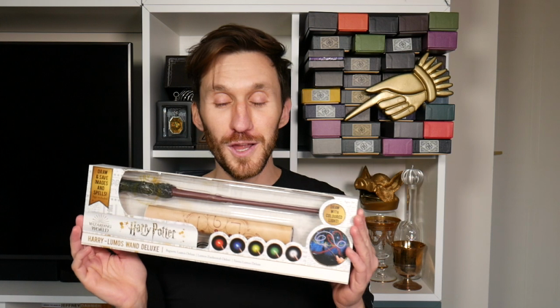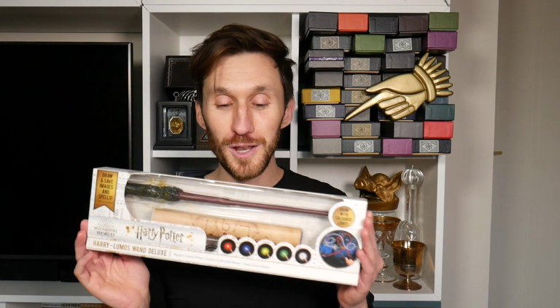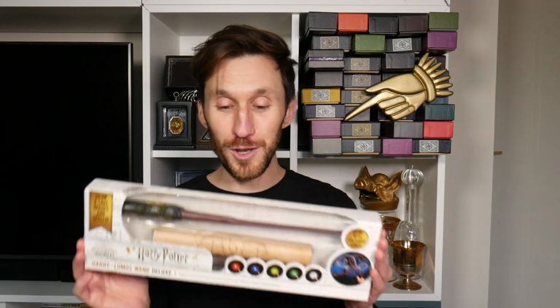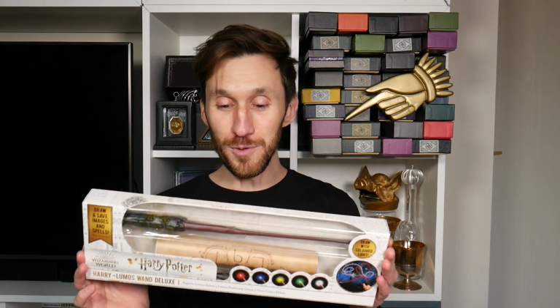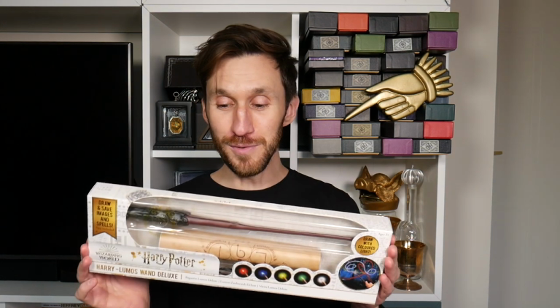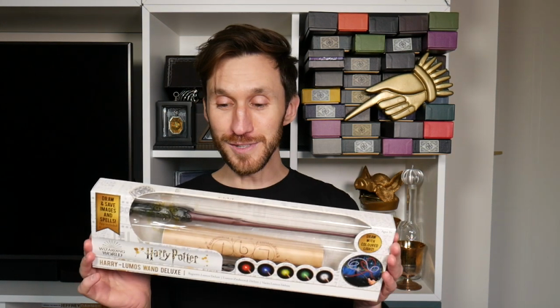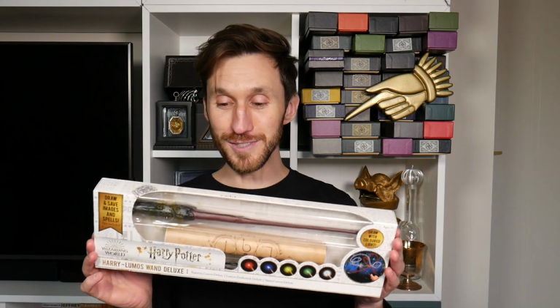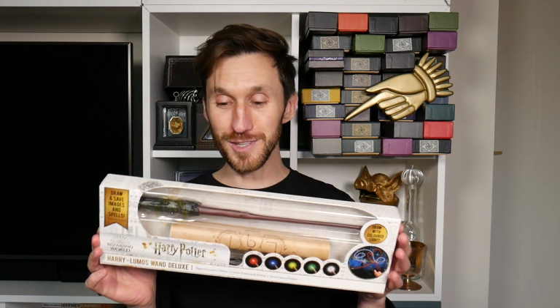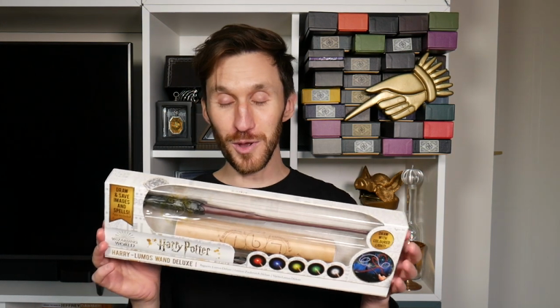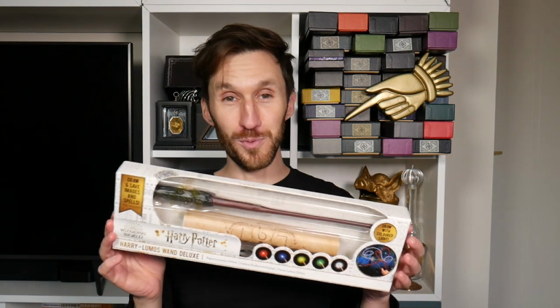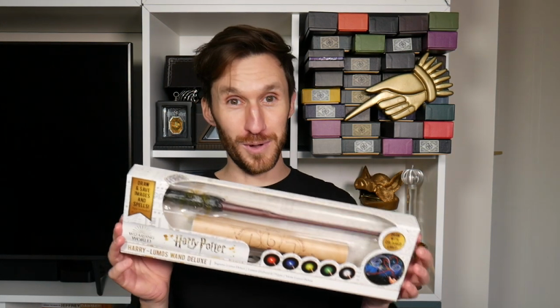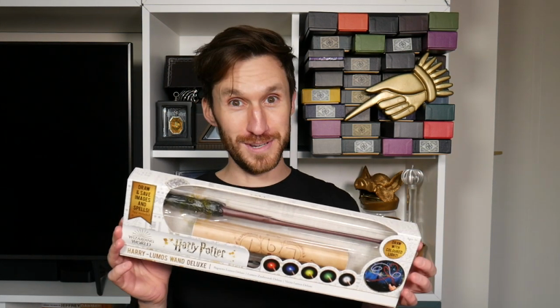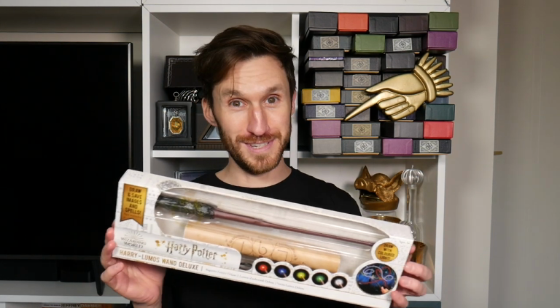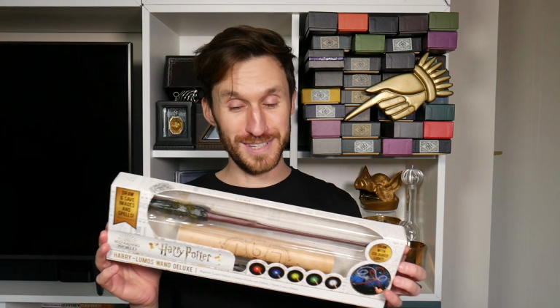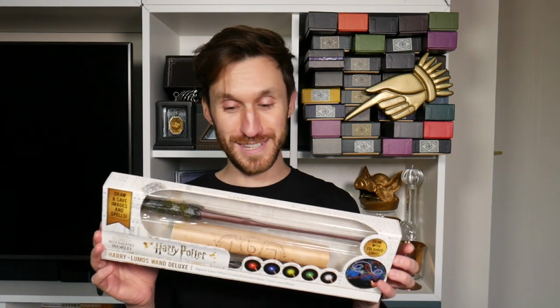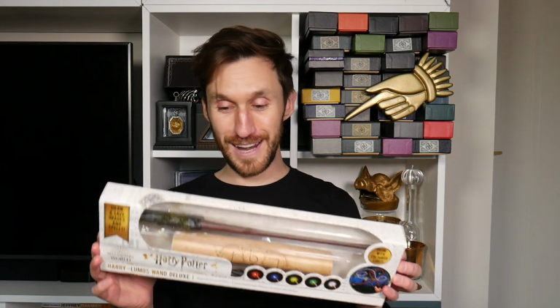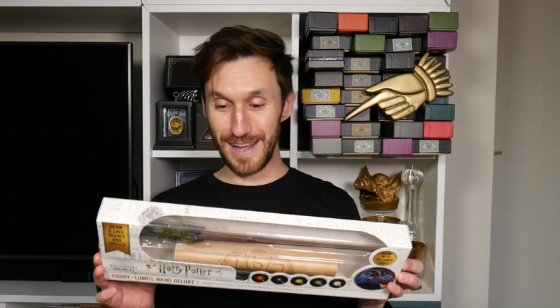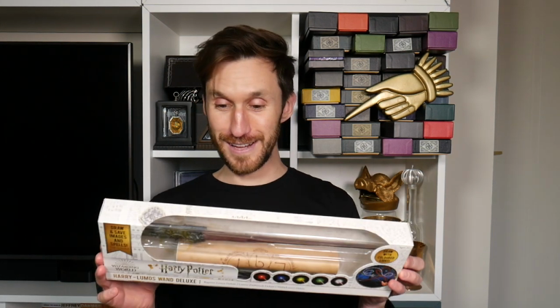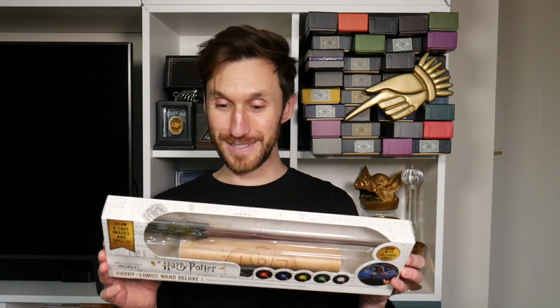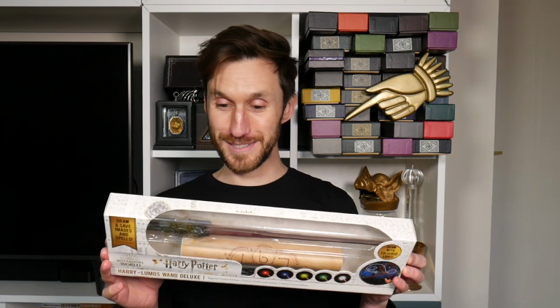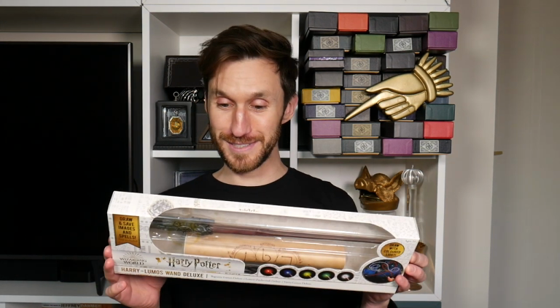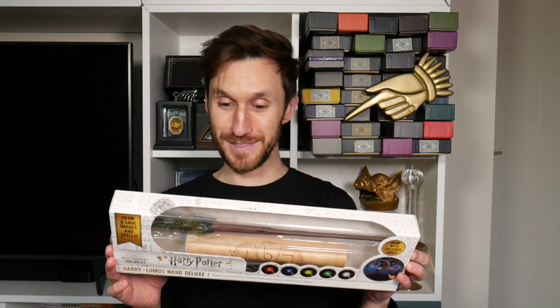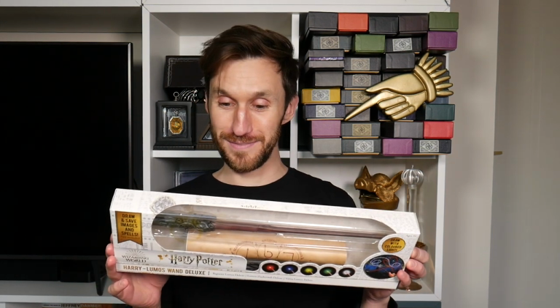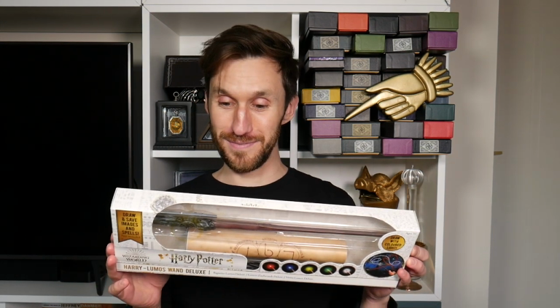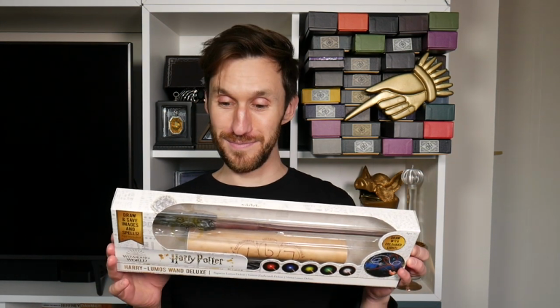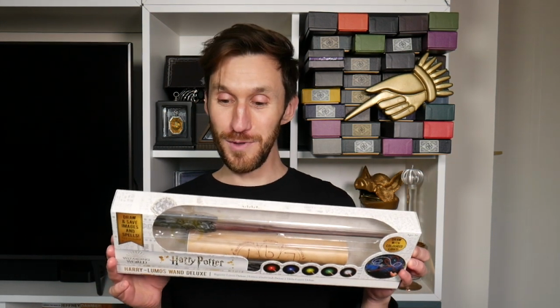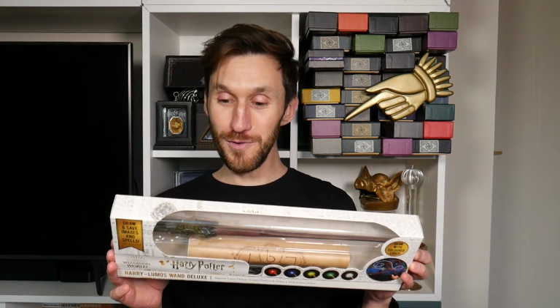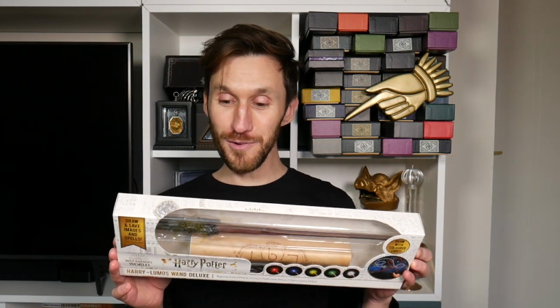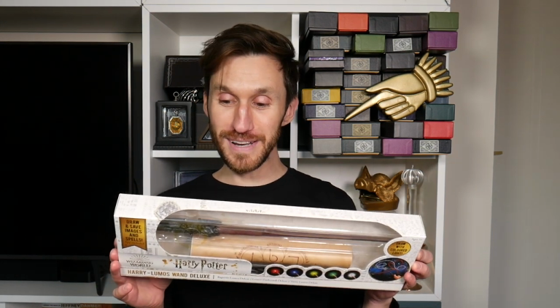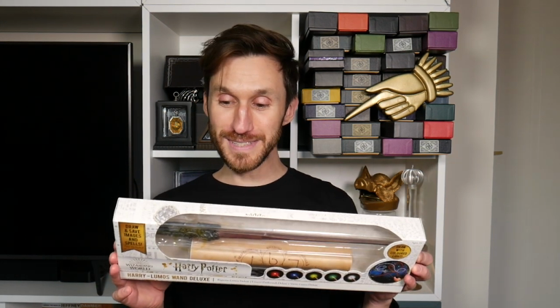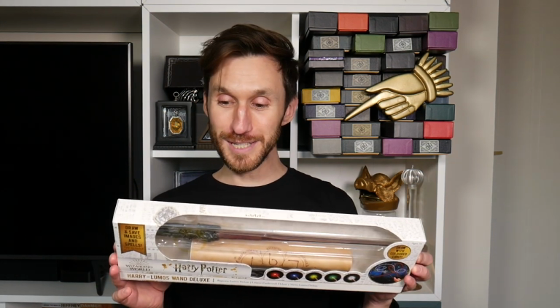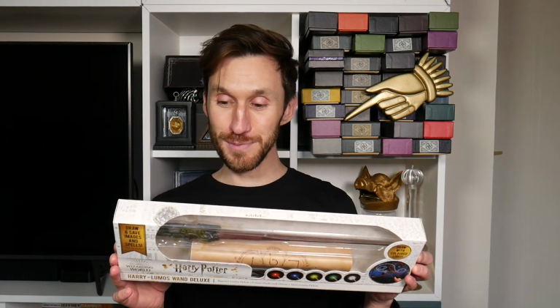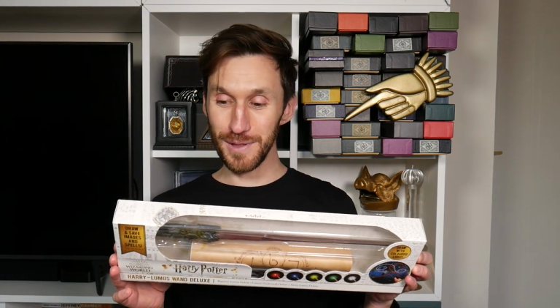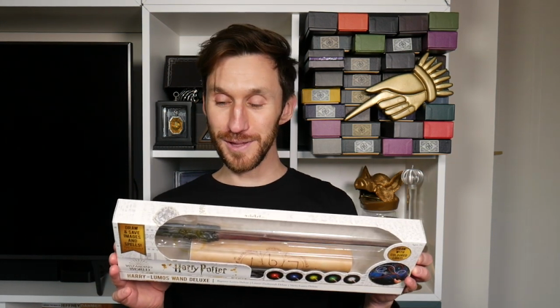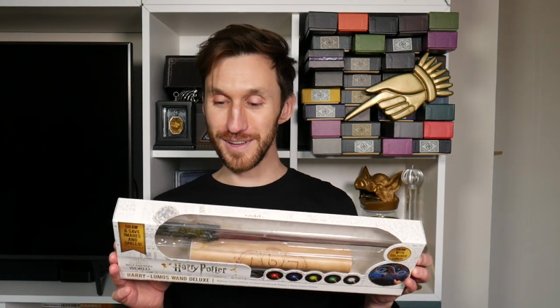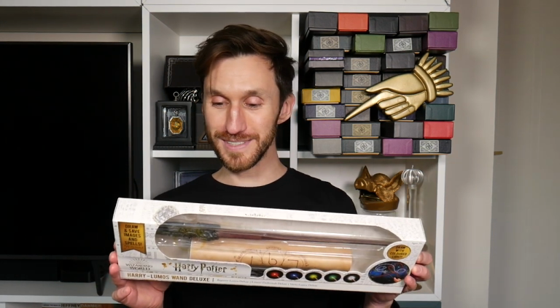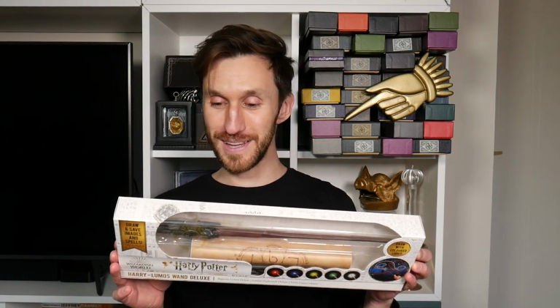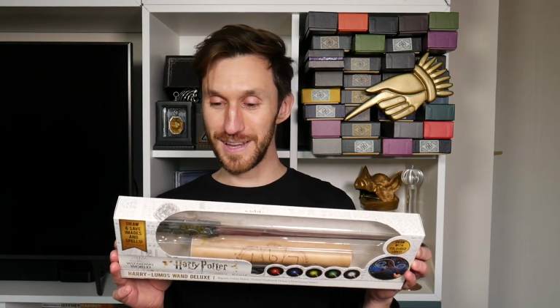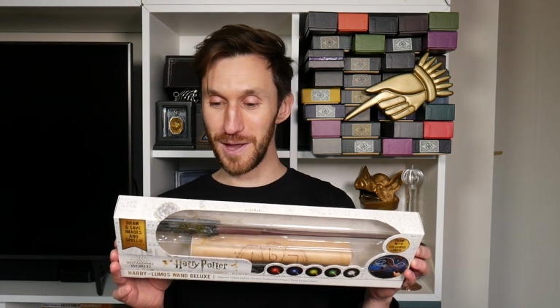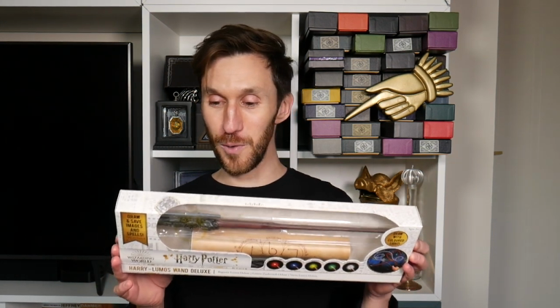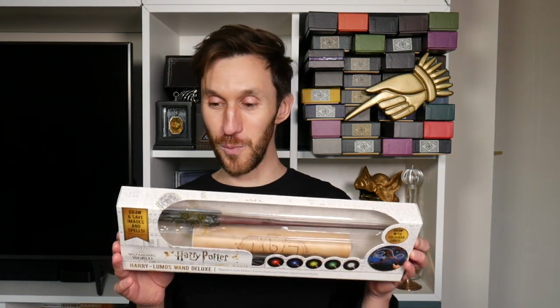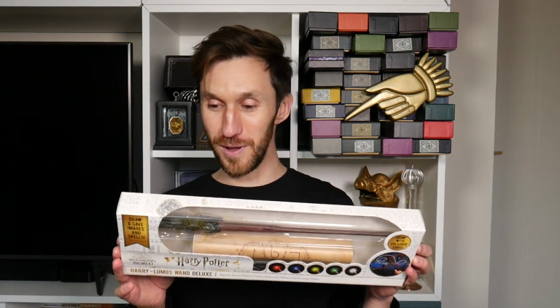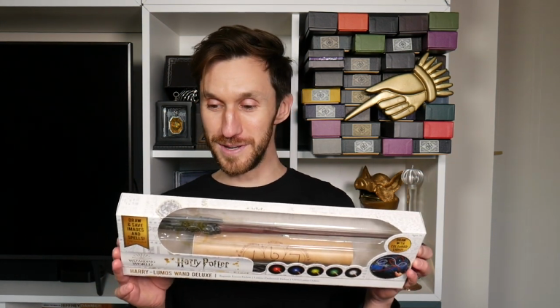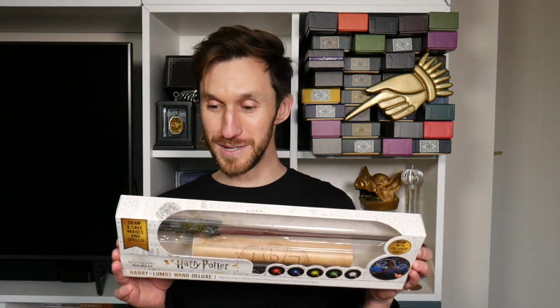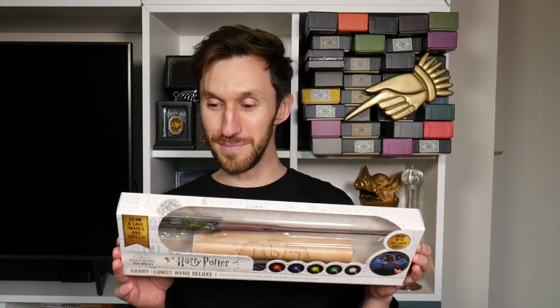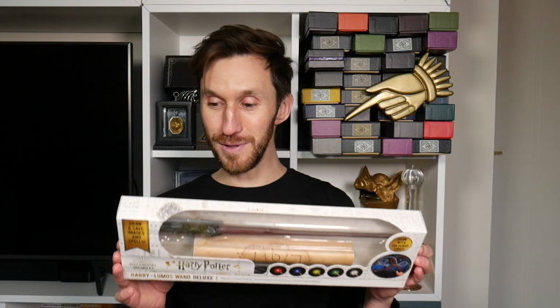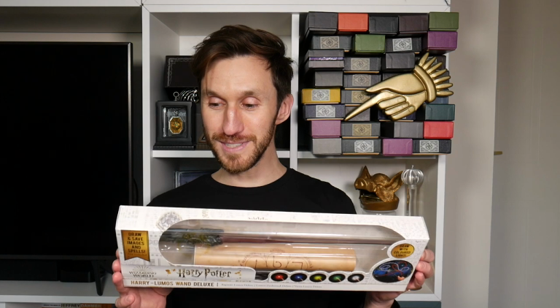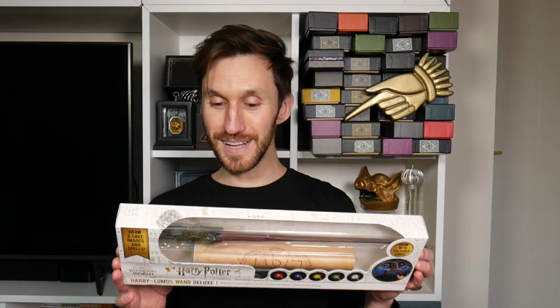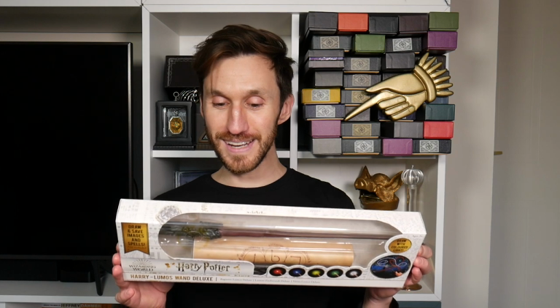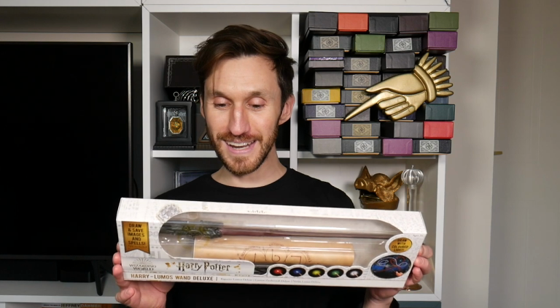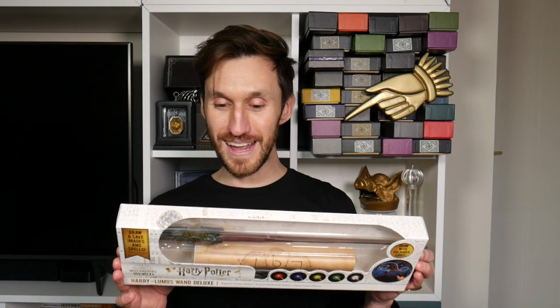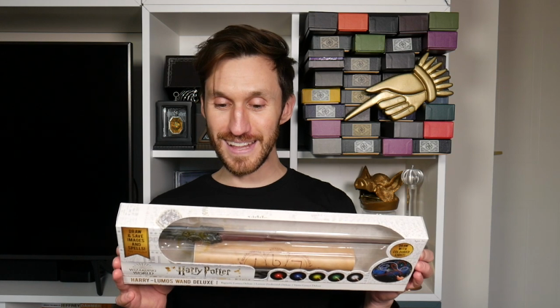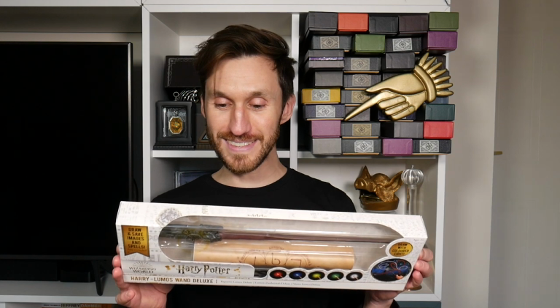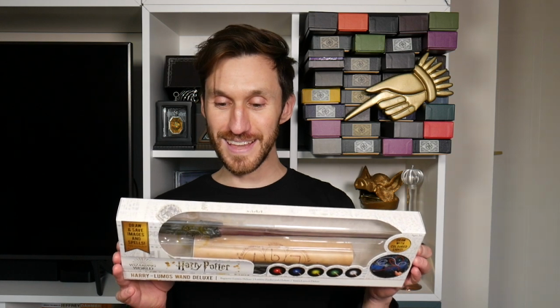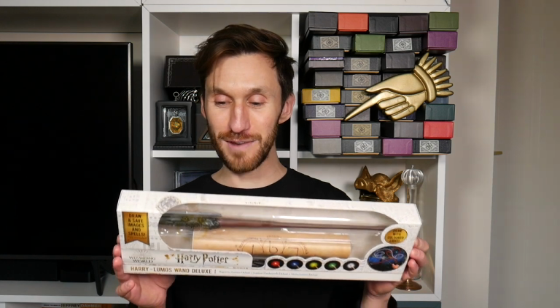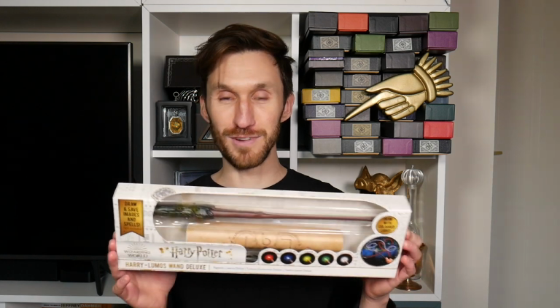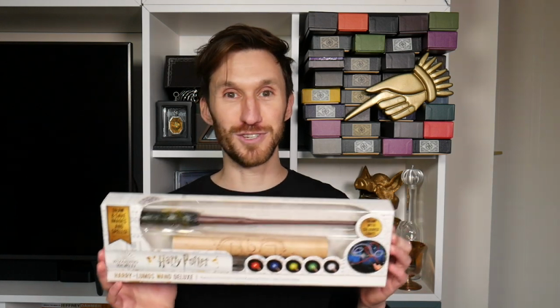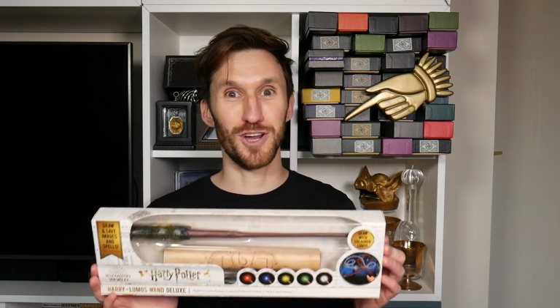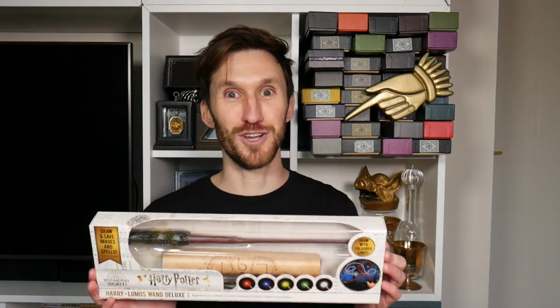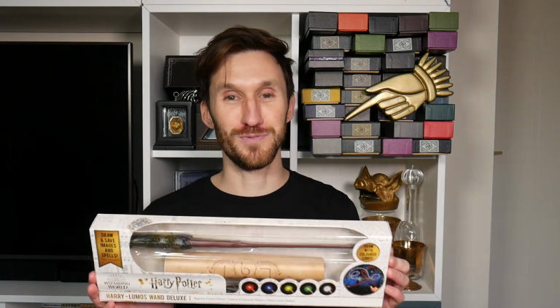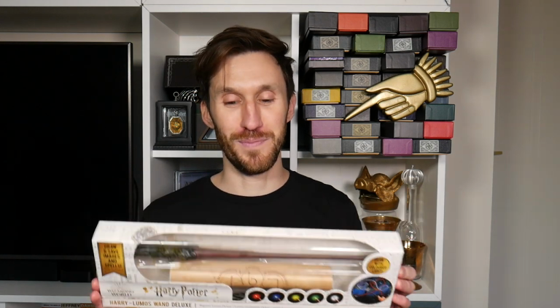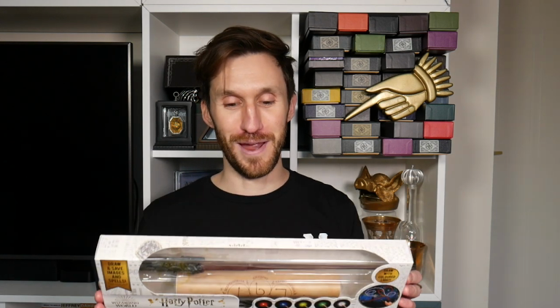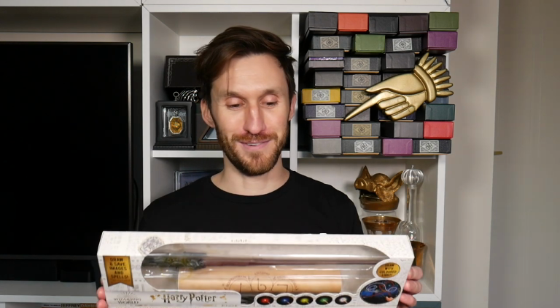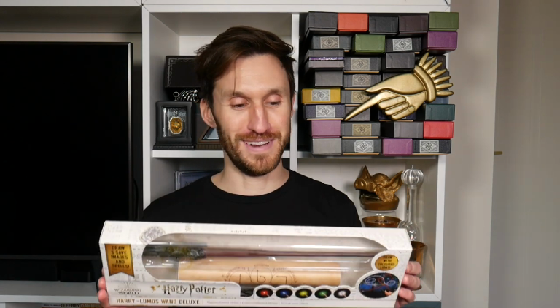Lumos wand deluxe — movie realistic spellcasting wand with multi-colored lights and rechargeable batteries.